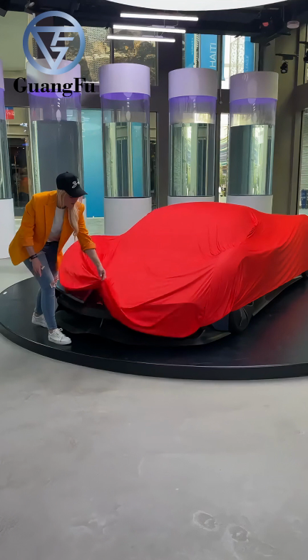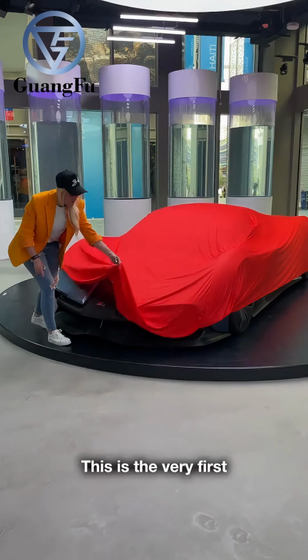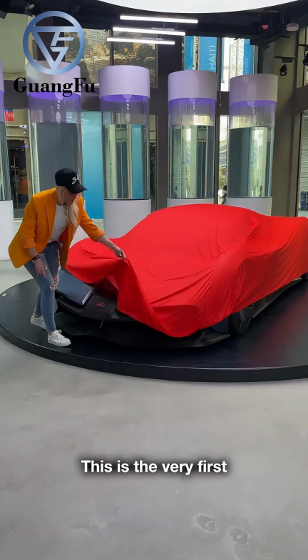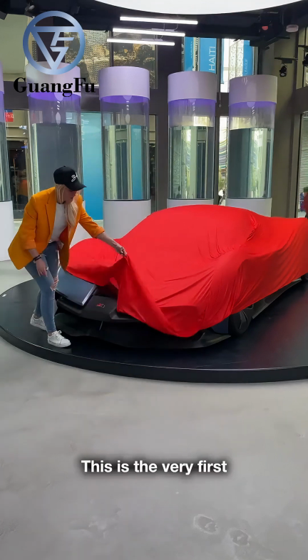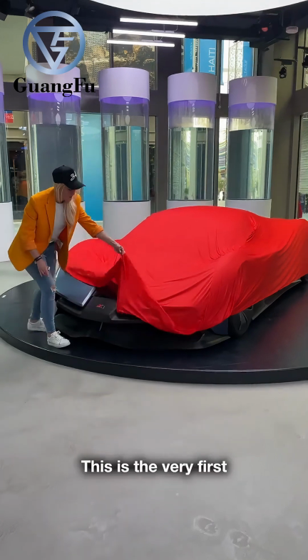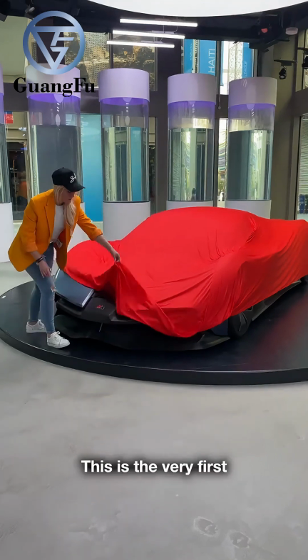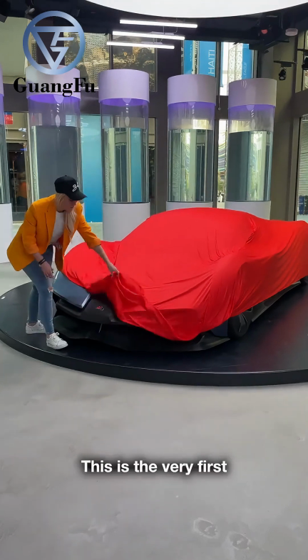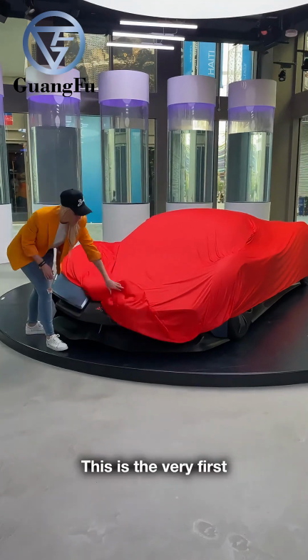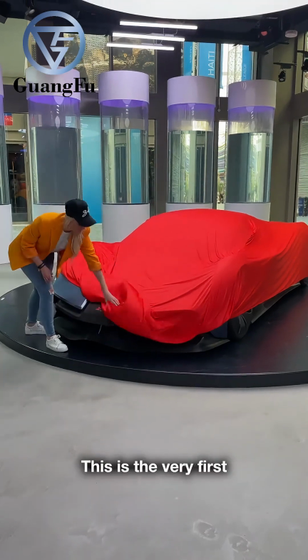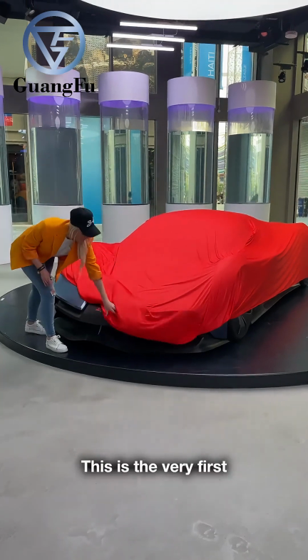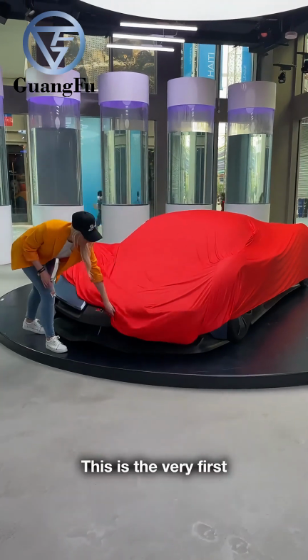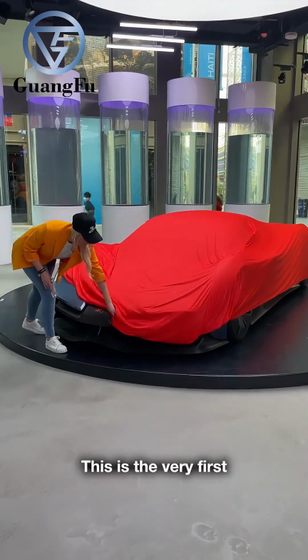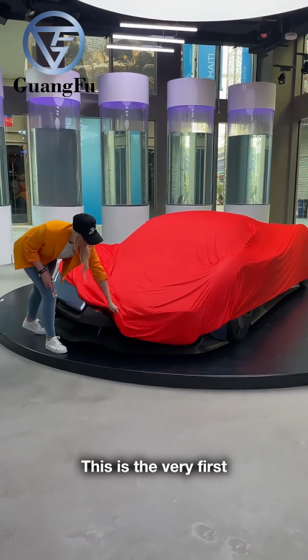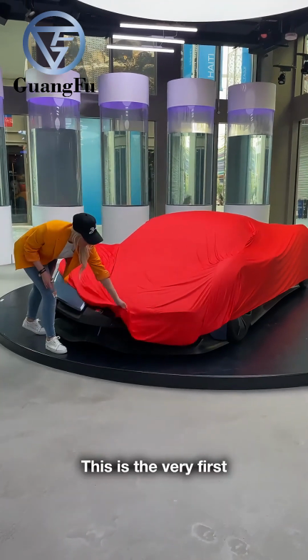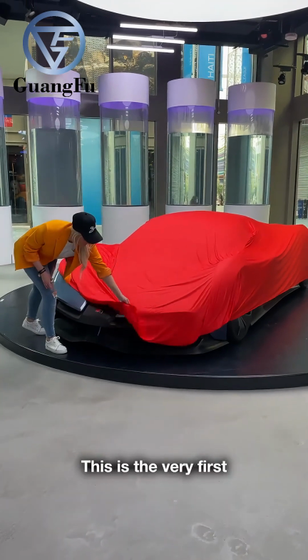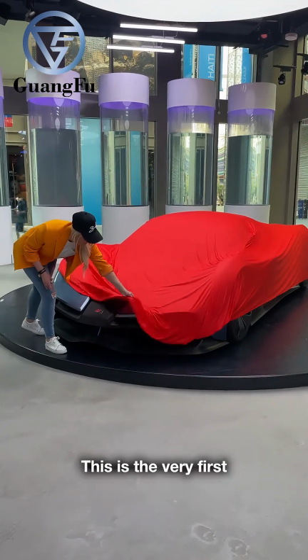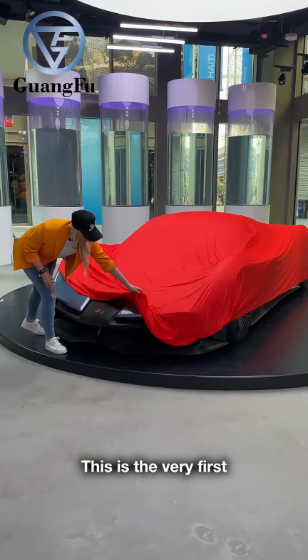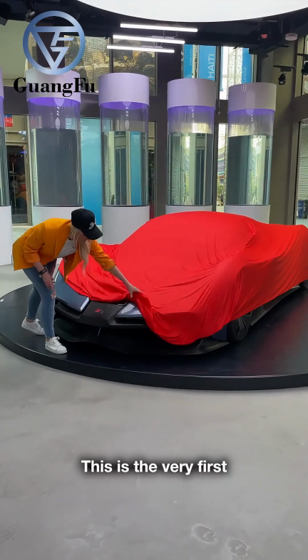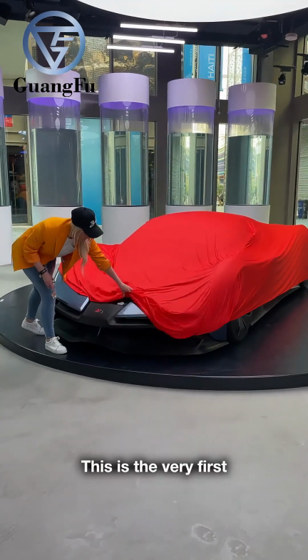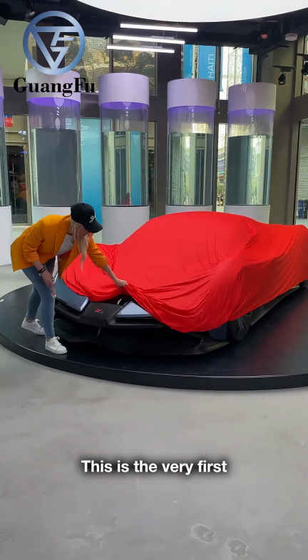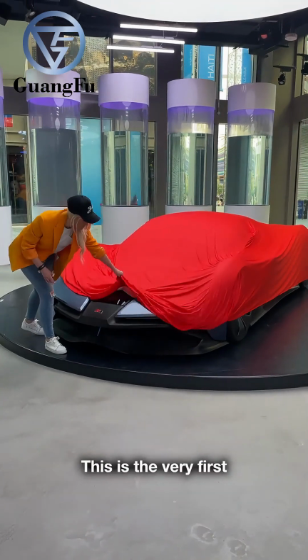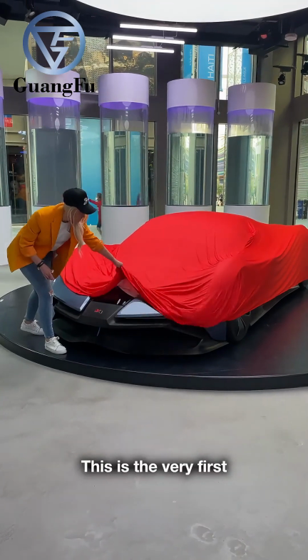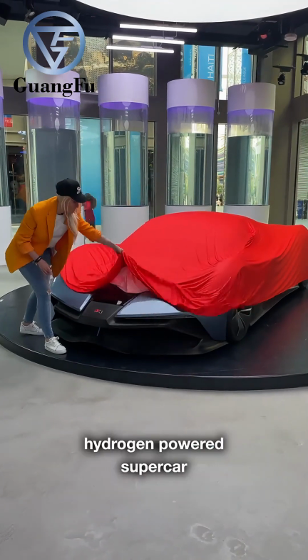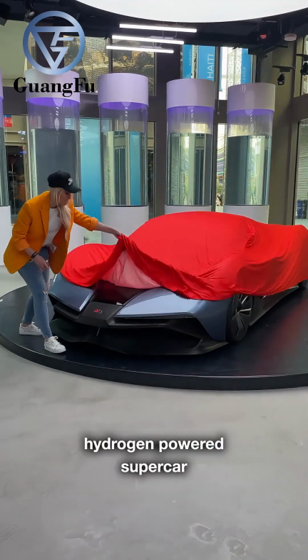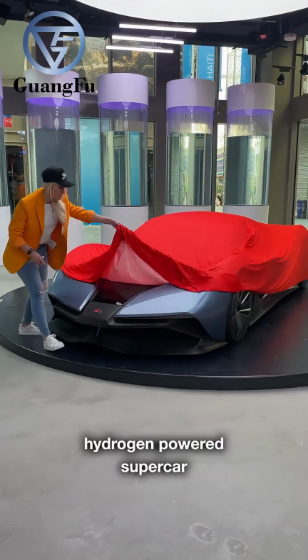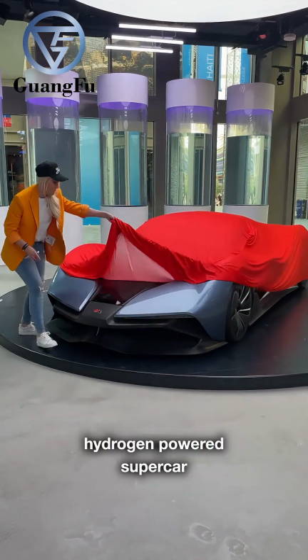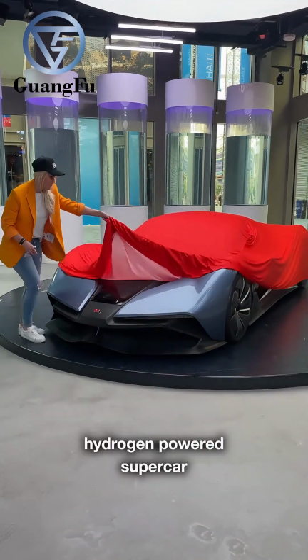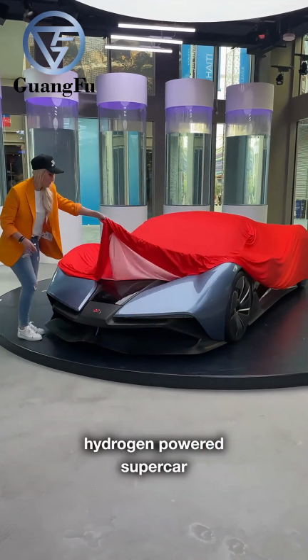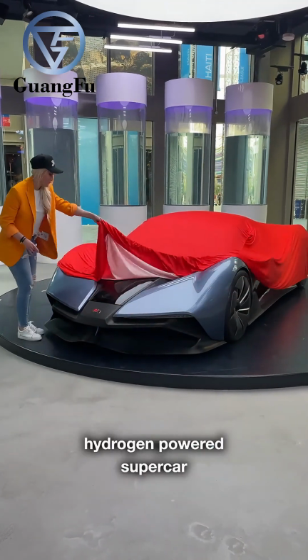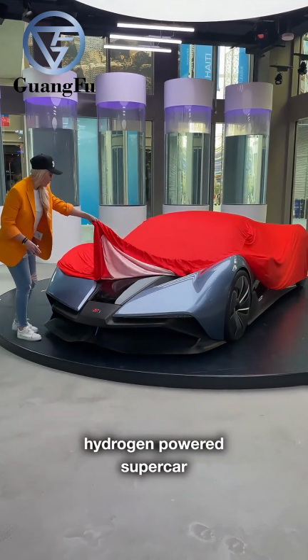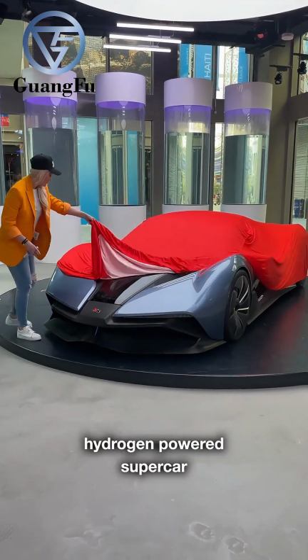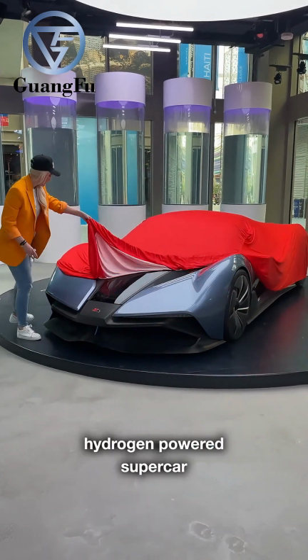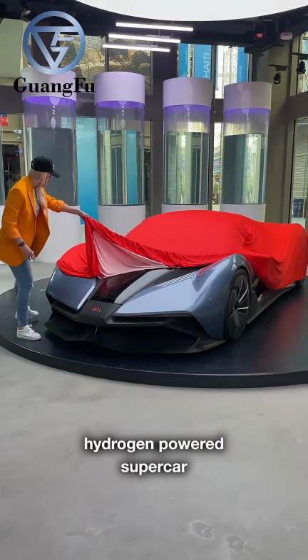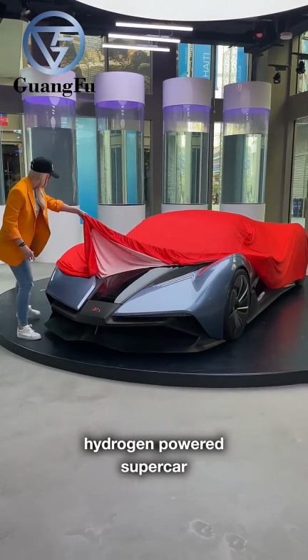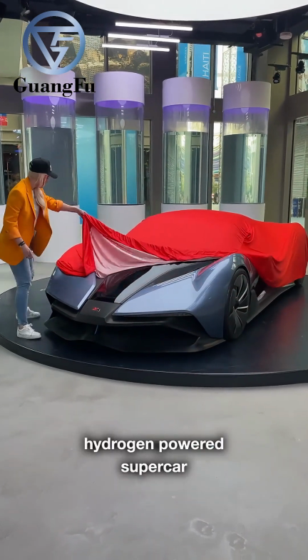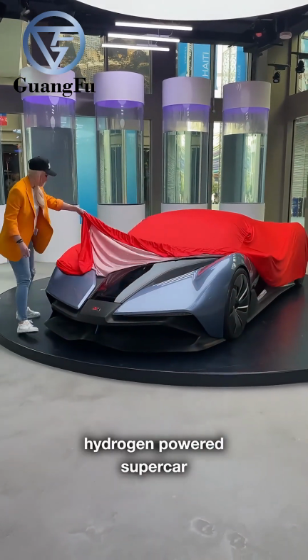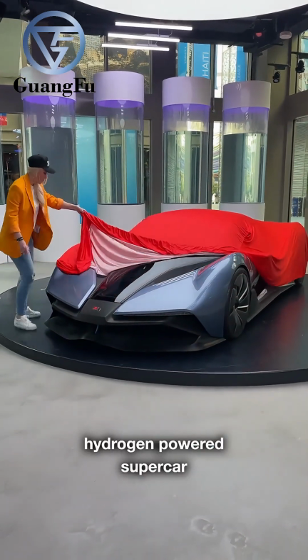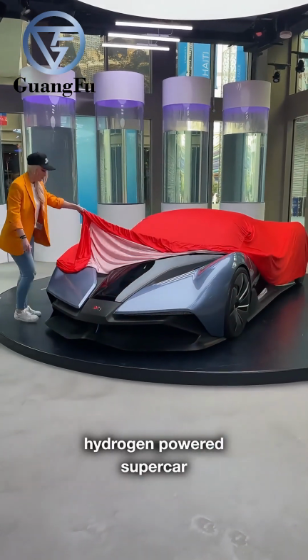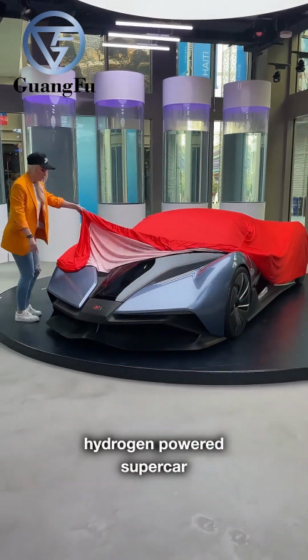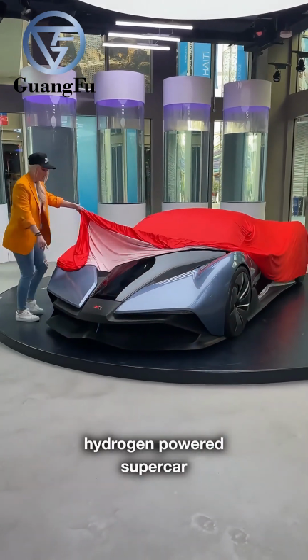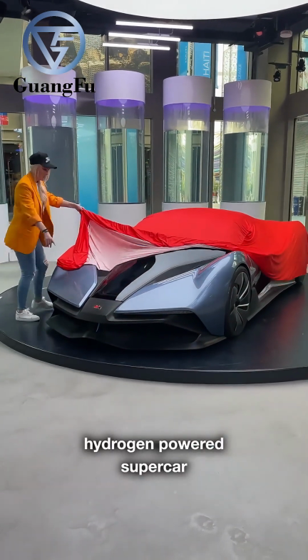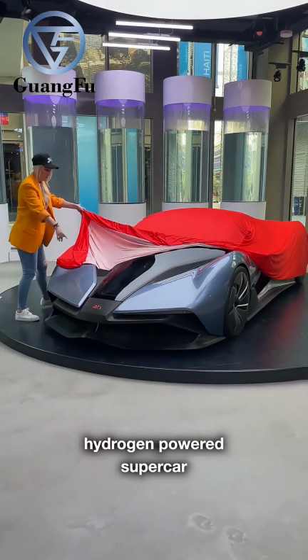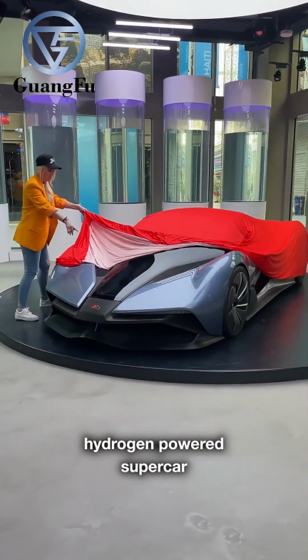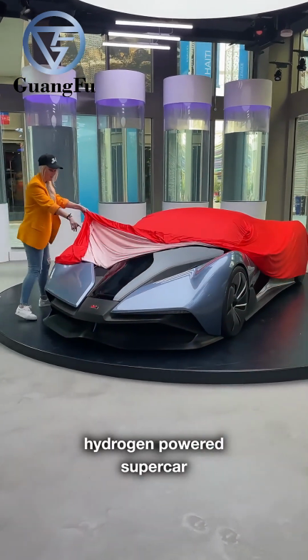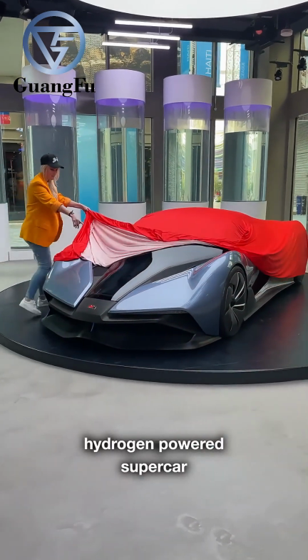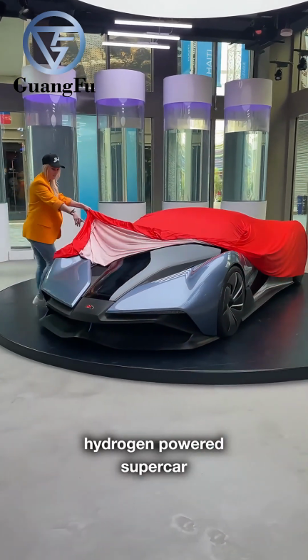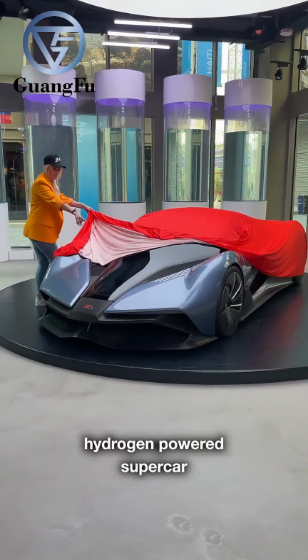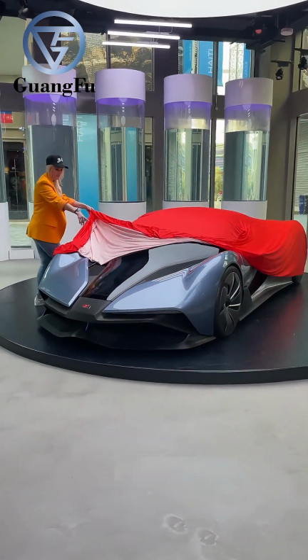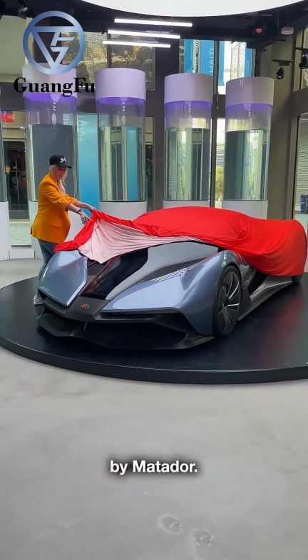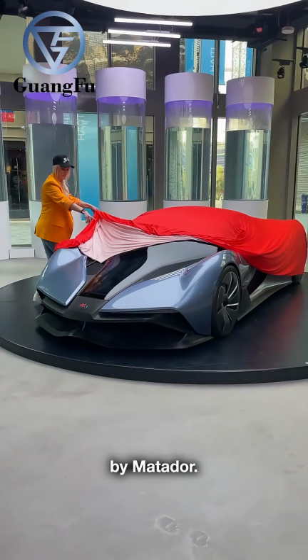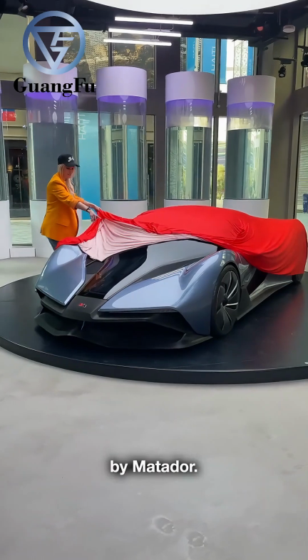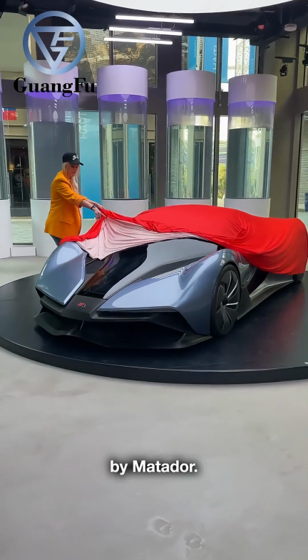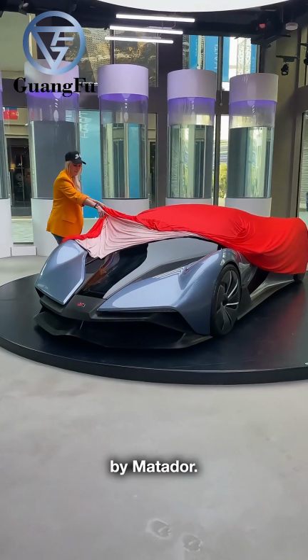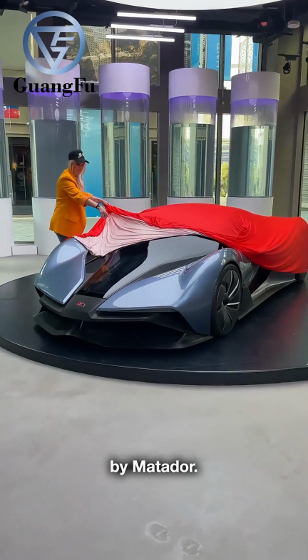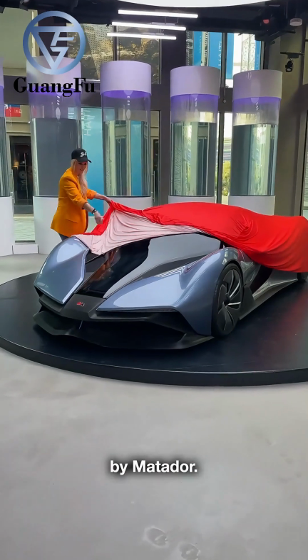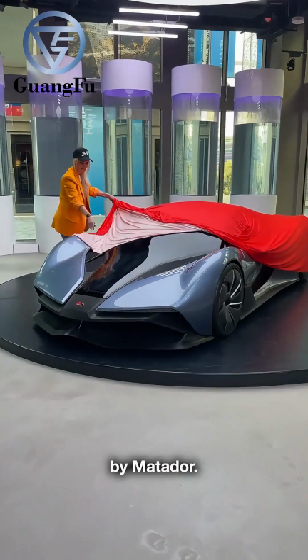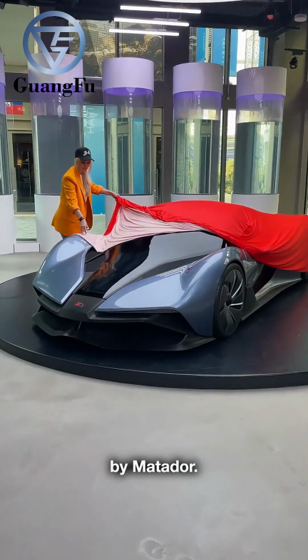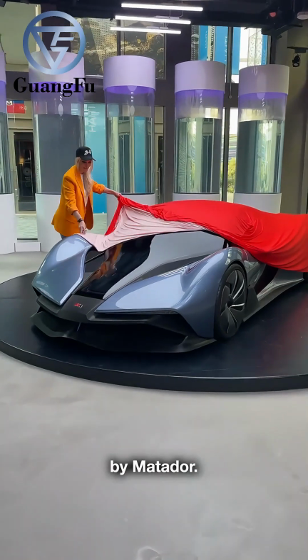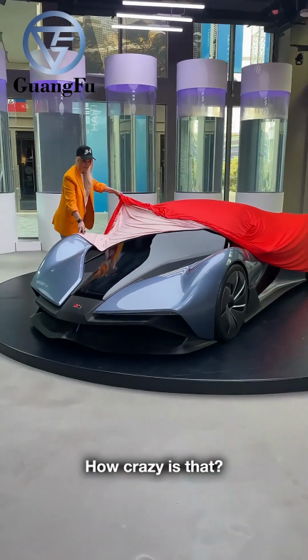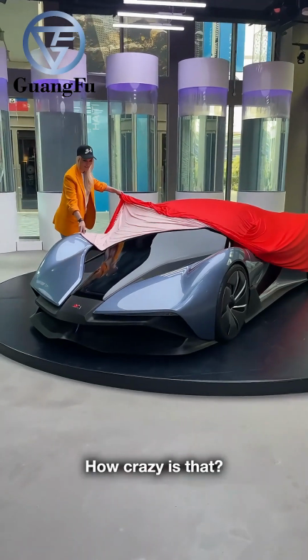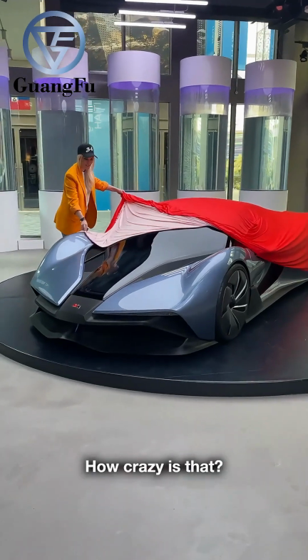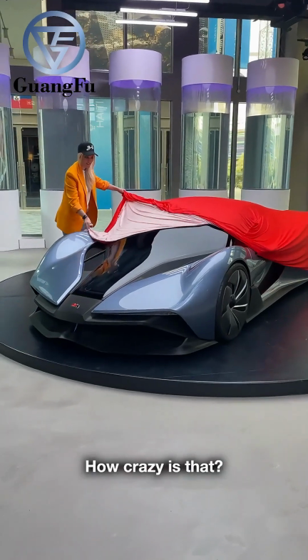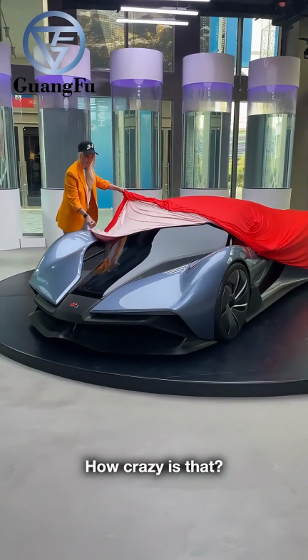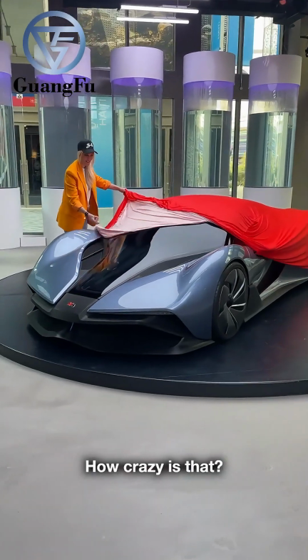This is the very first hydrogen powered supercar by Matador. How crazy is that?